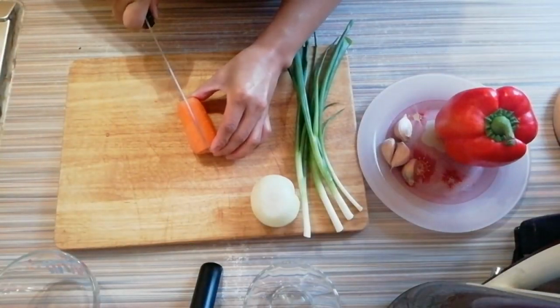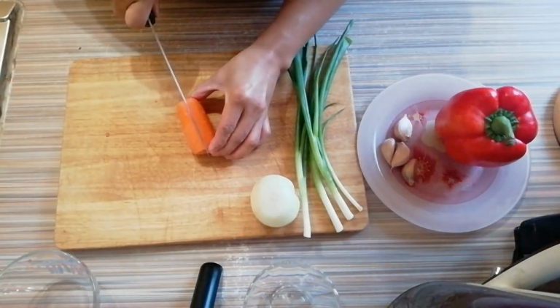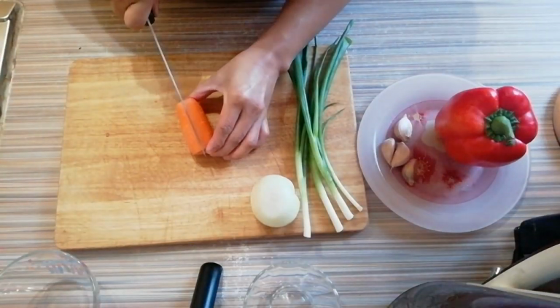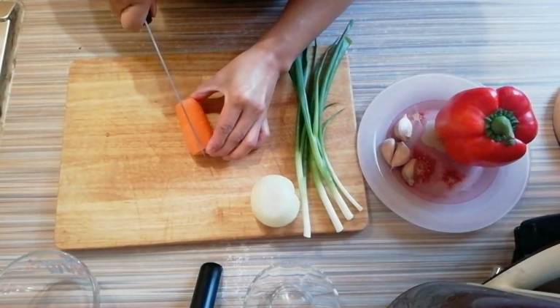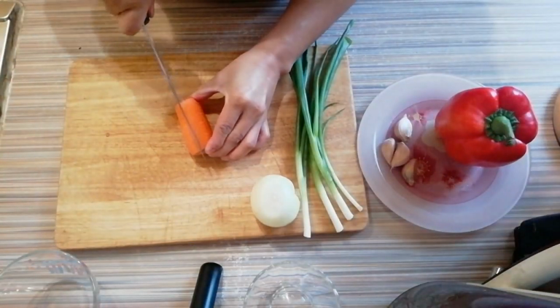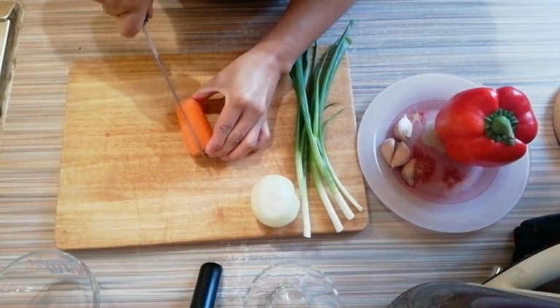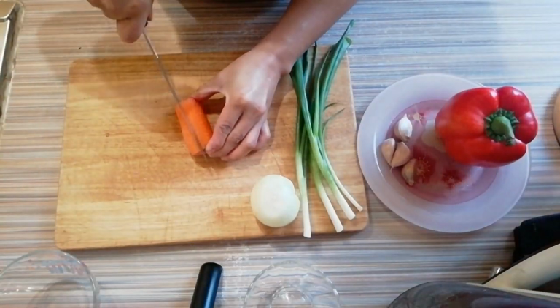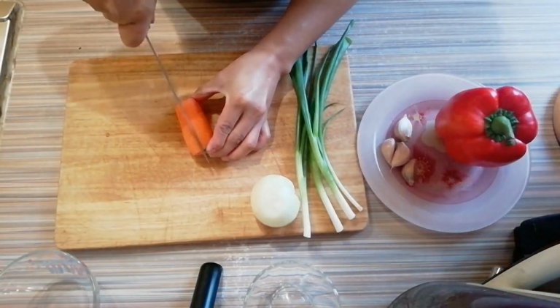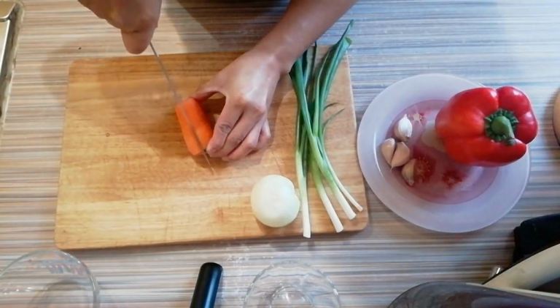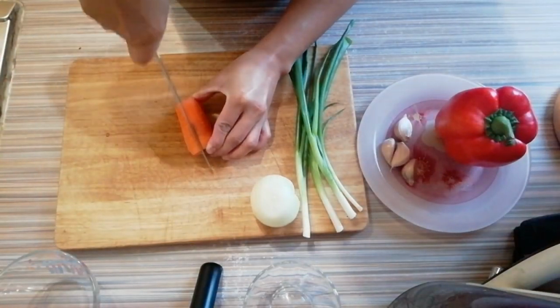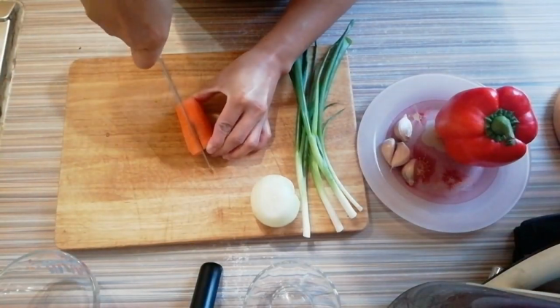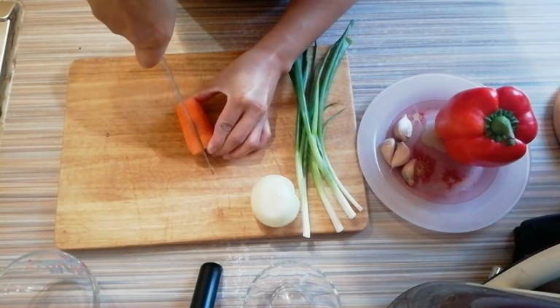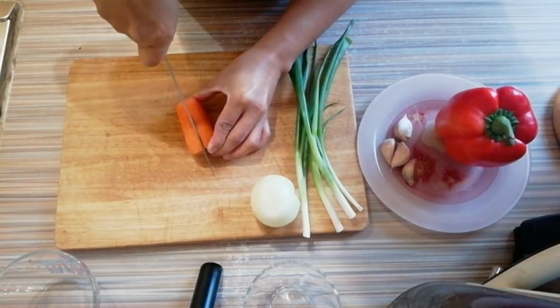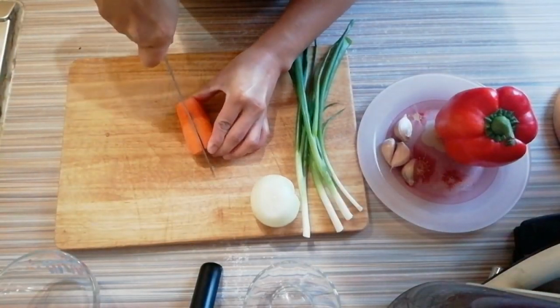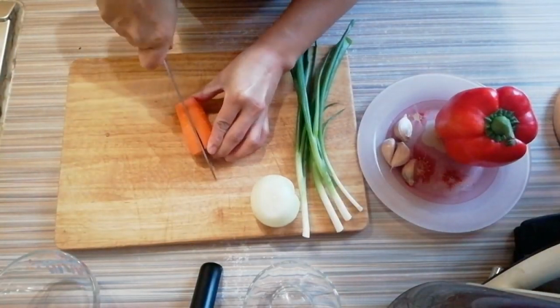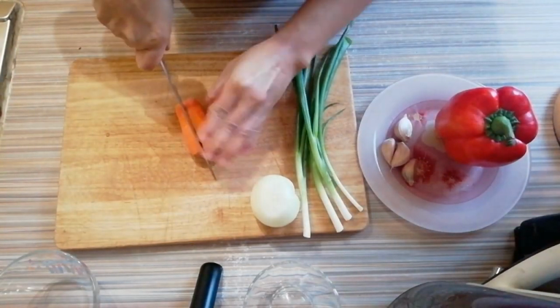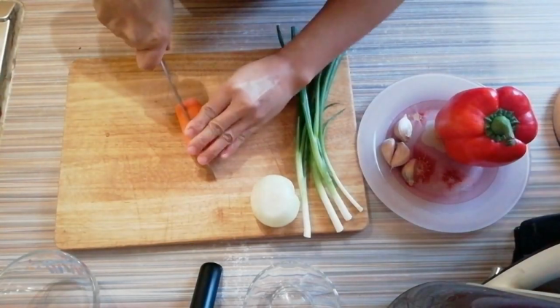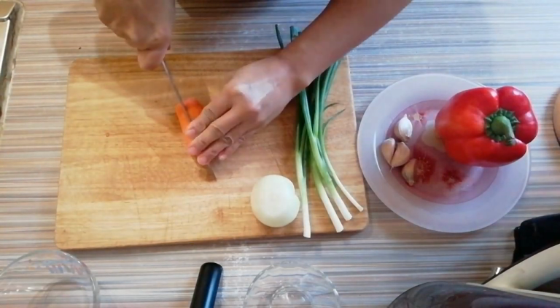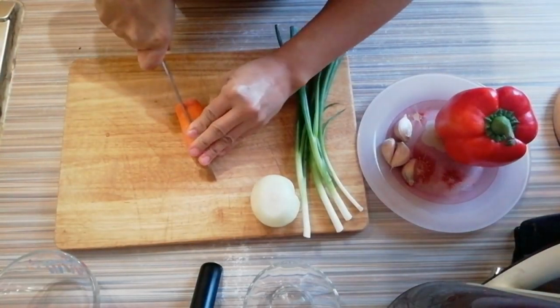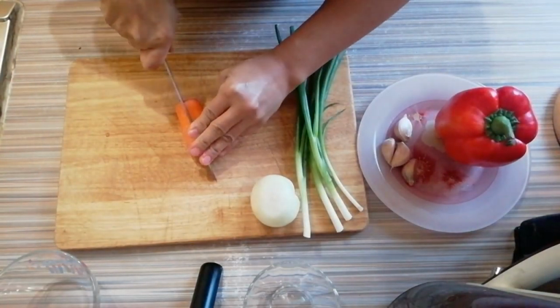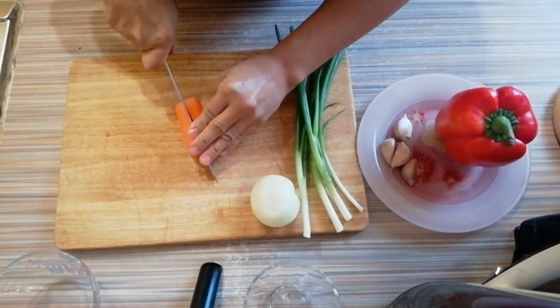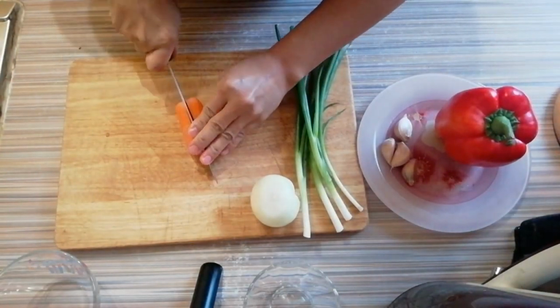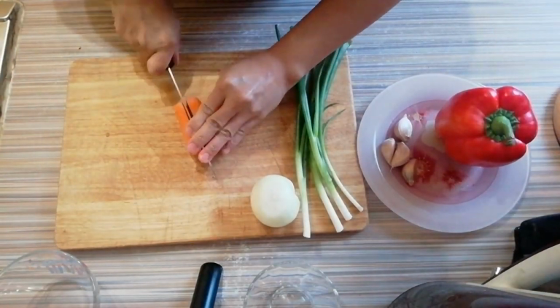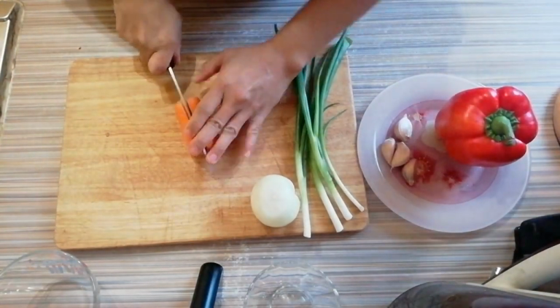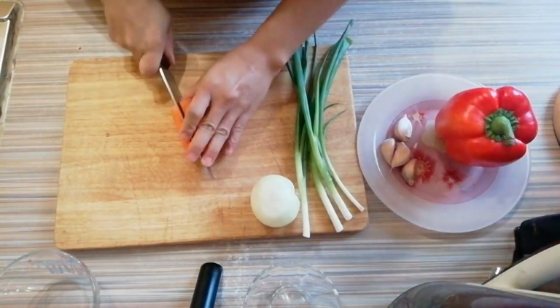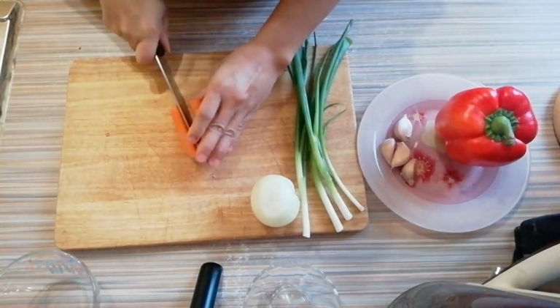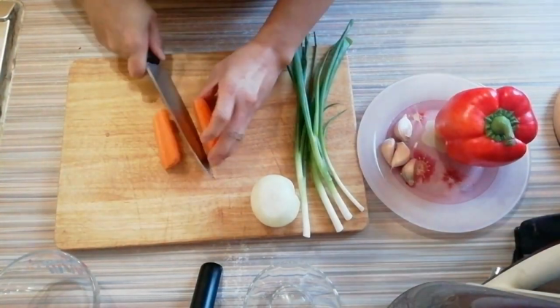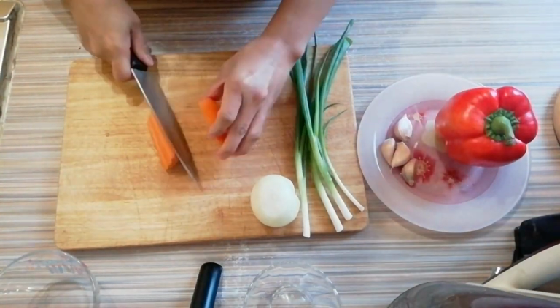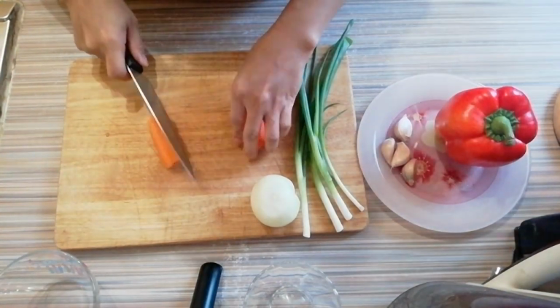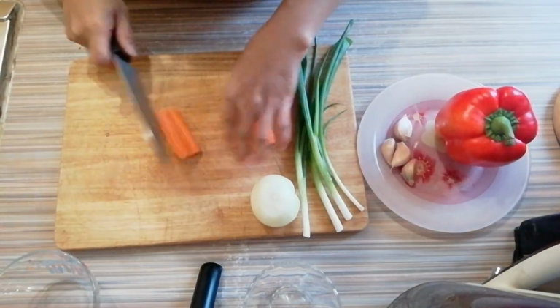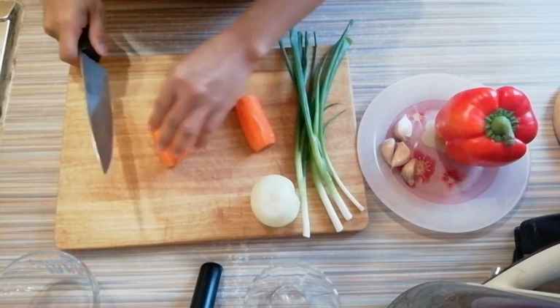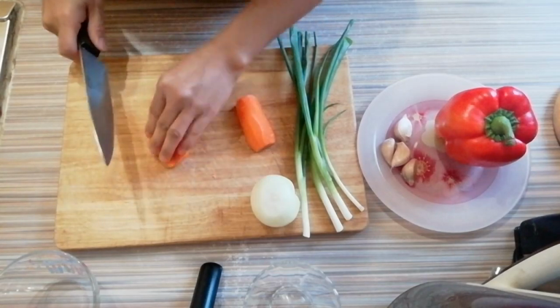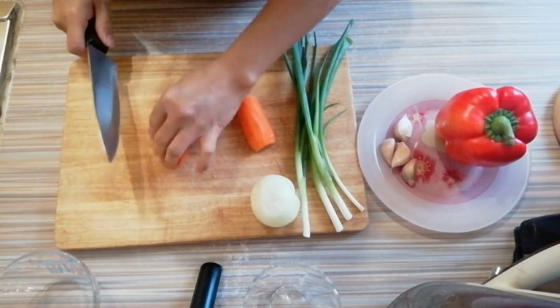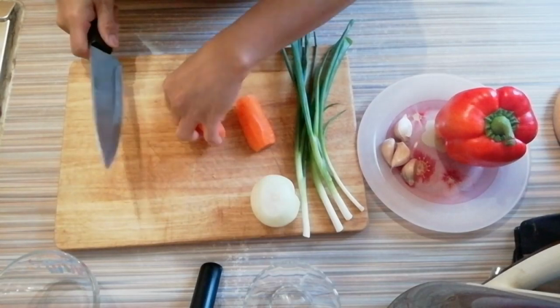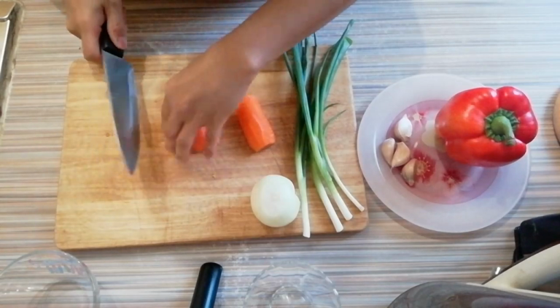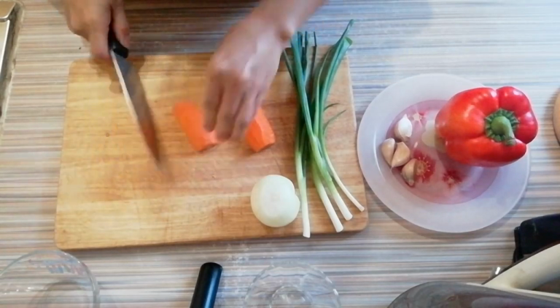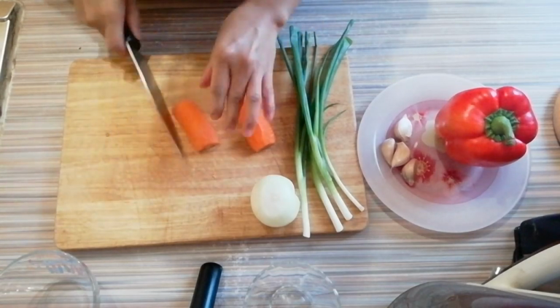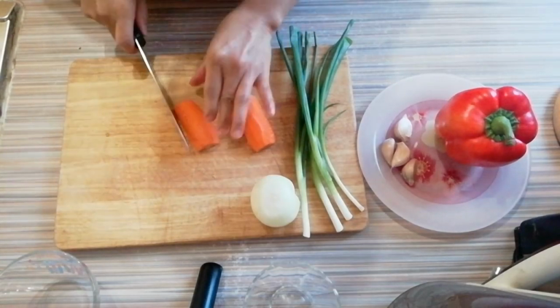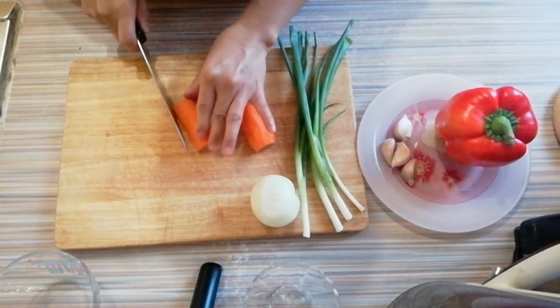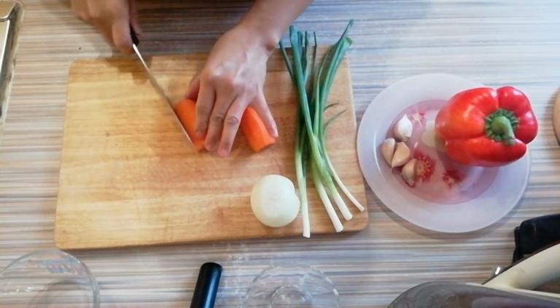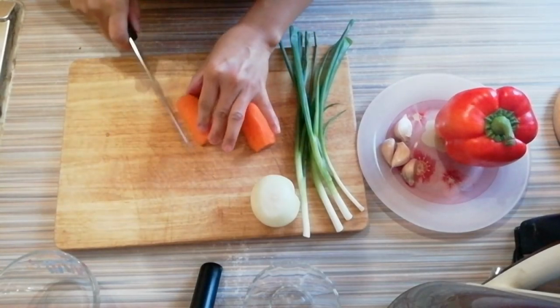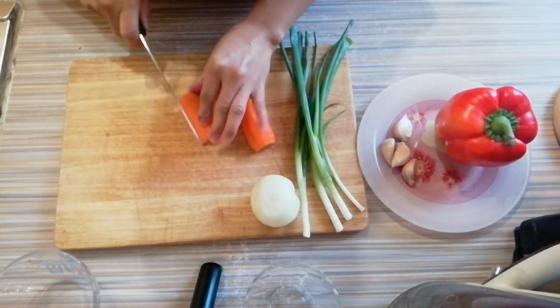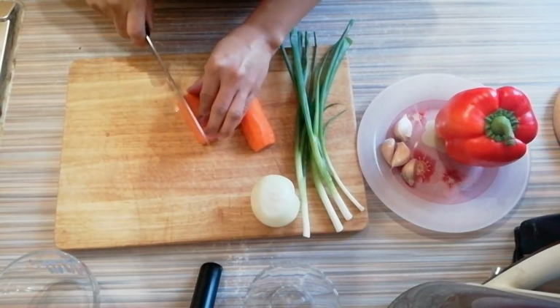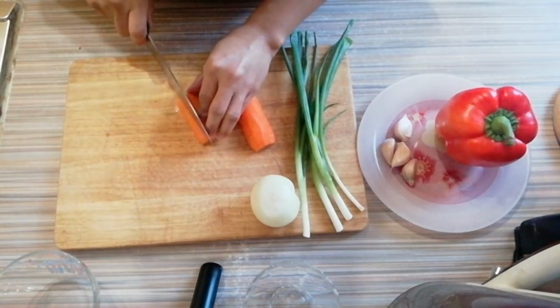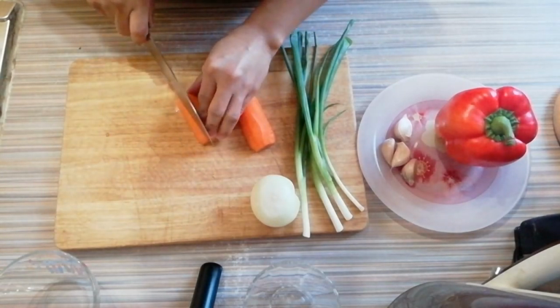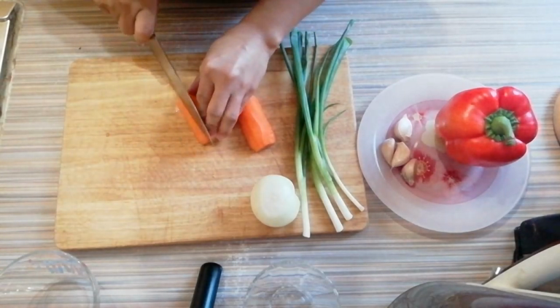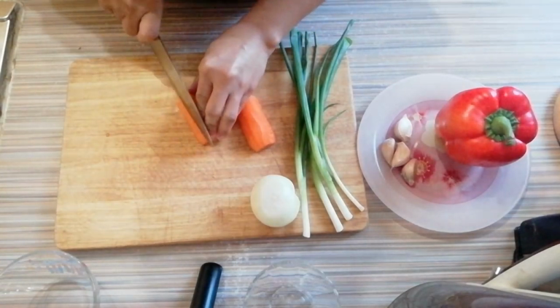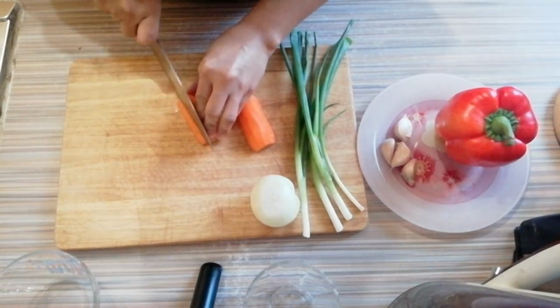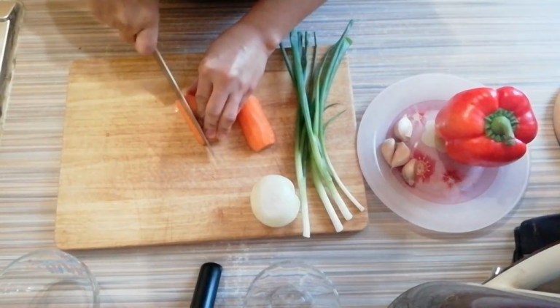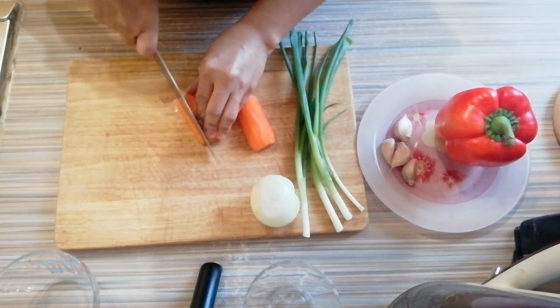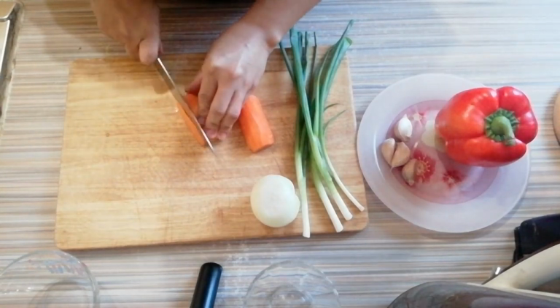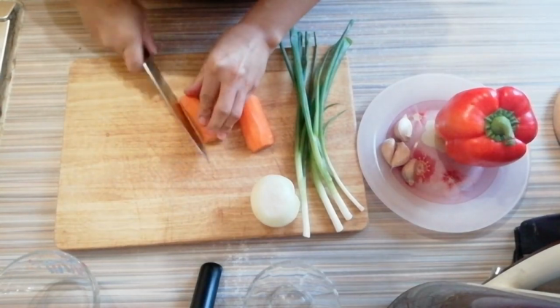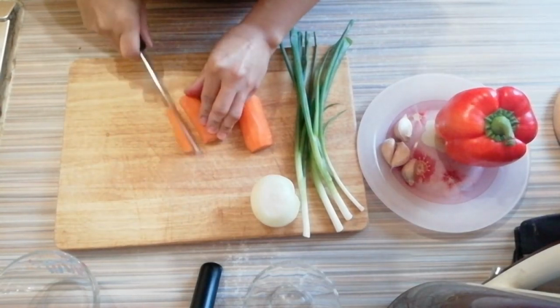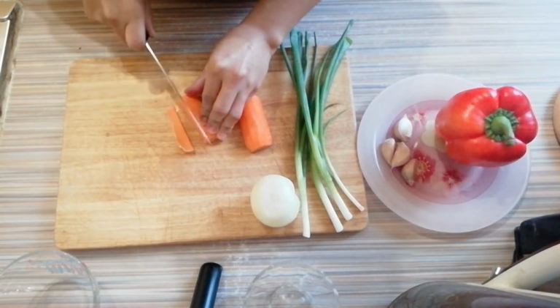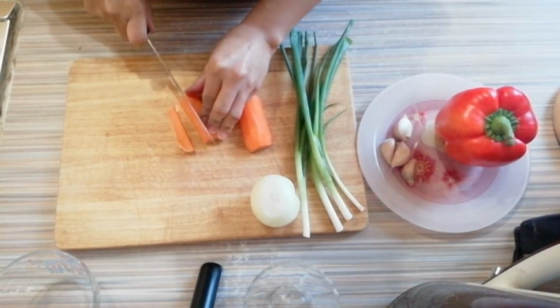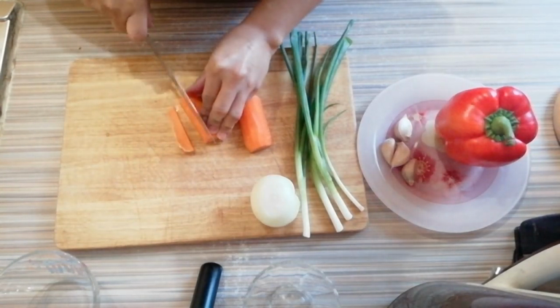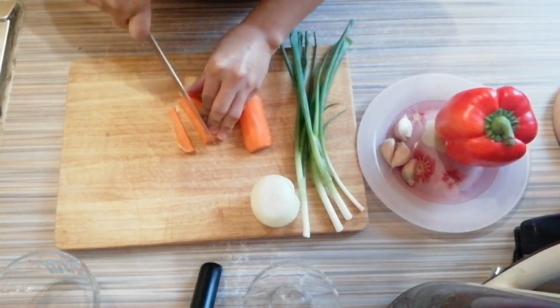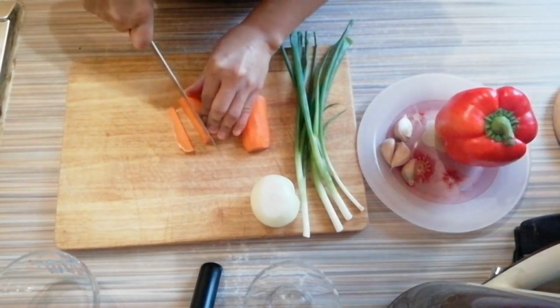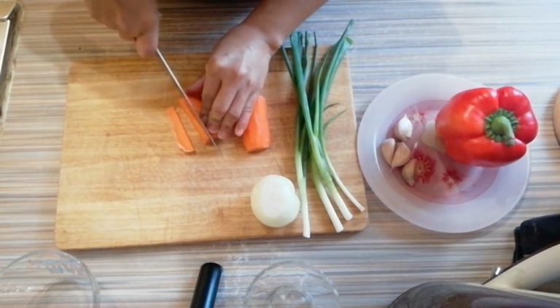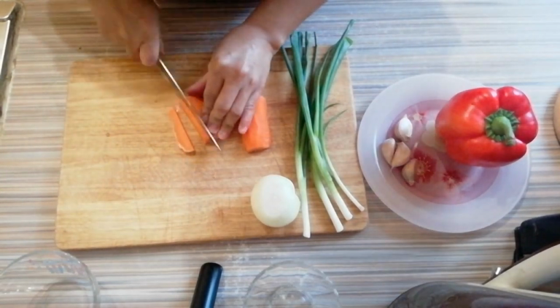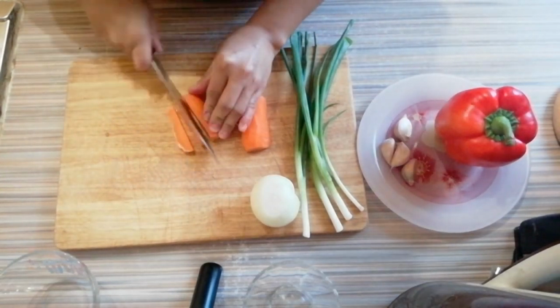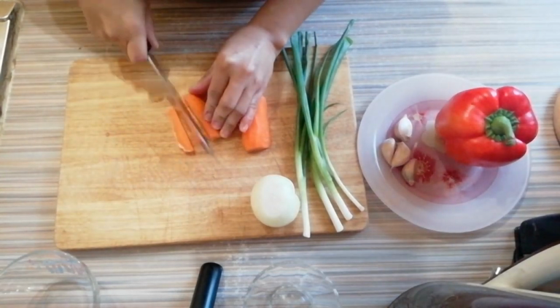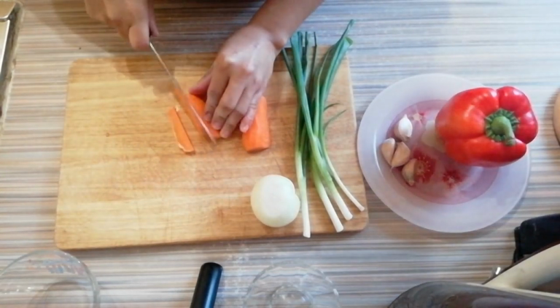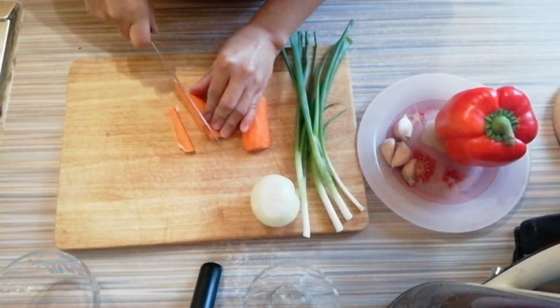Here are the things that we're going to use for today's cooking. Get a piece of carrot, cut into half and then cut into dice.